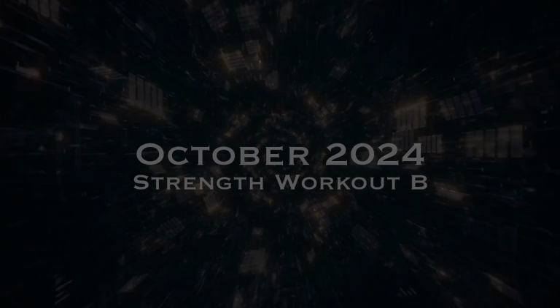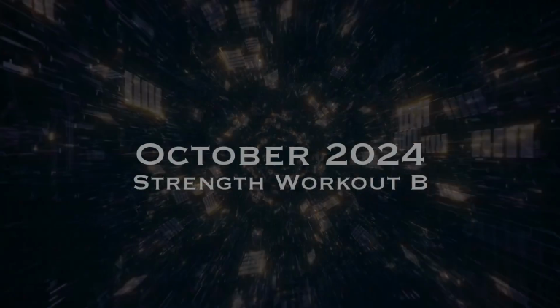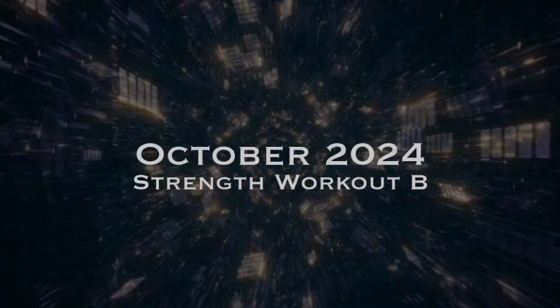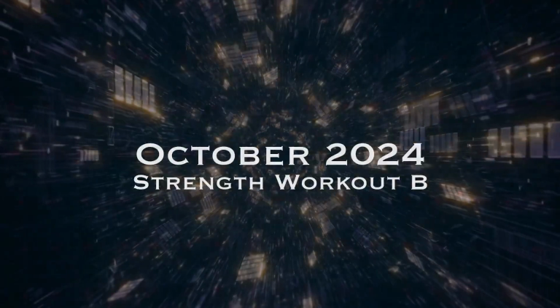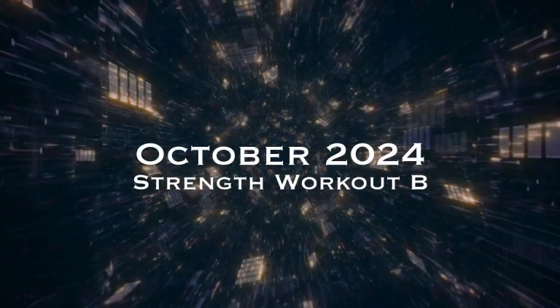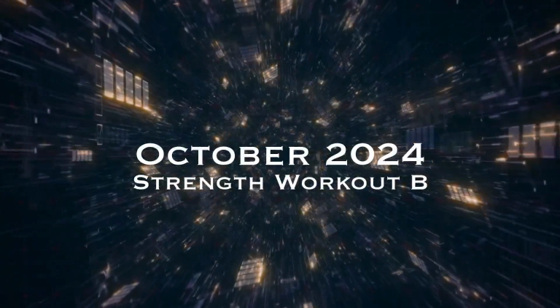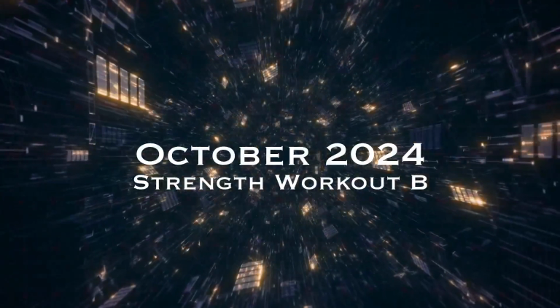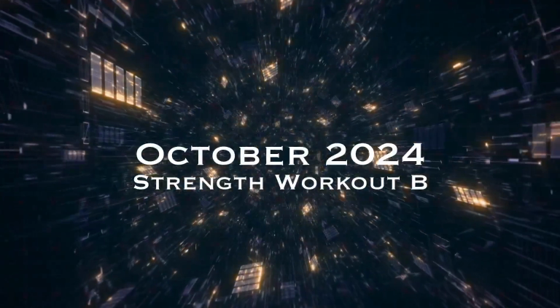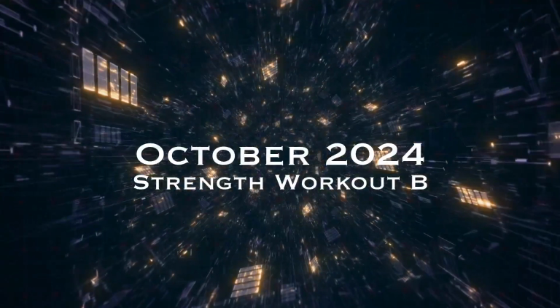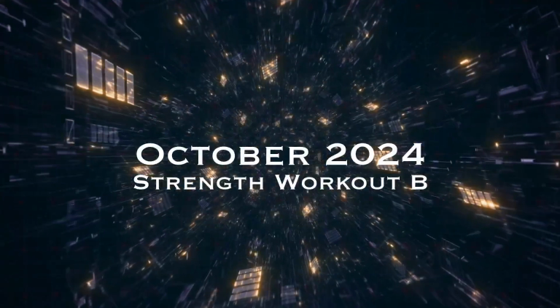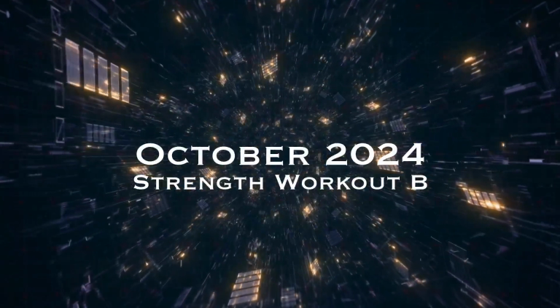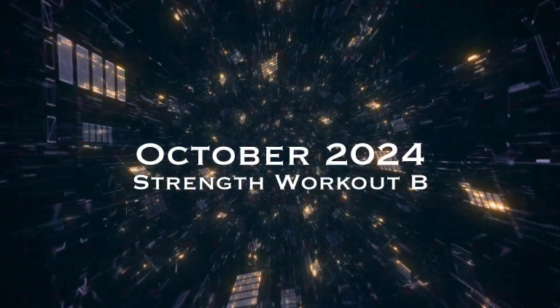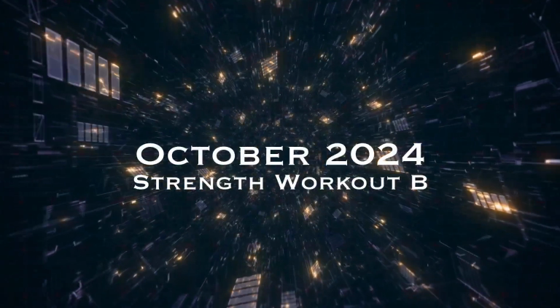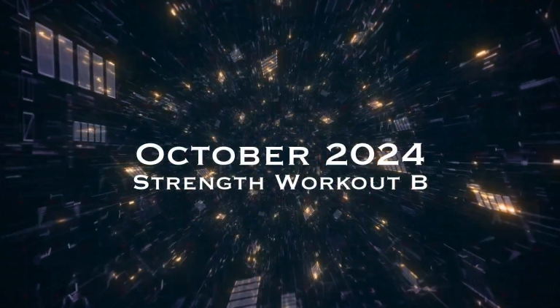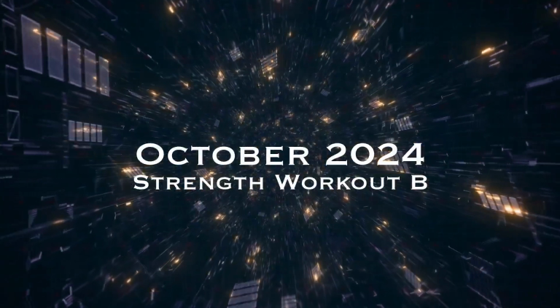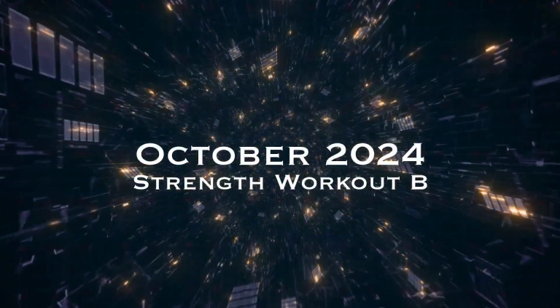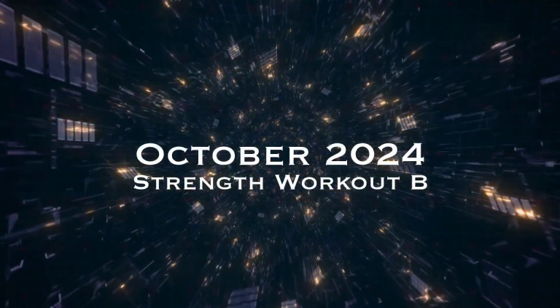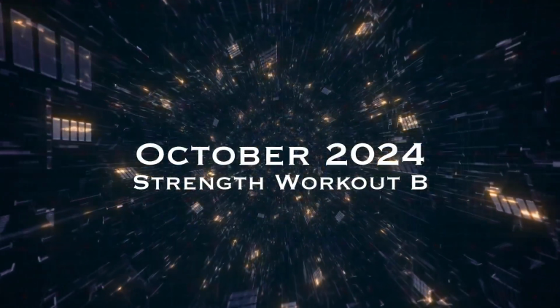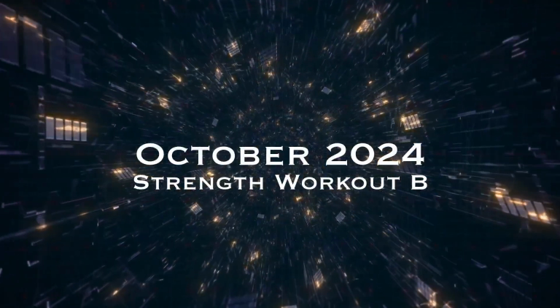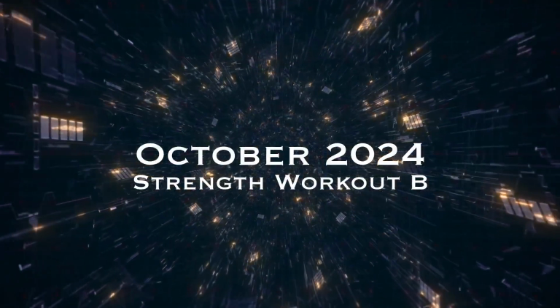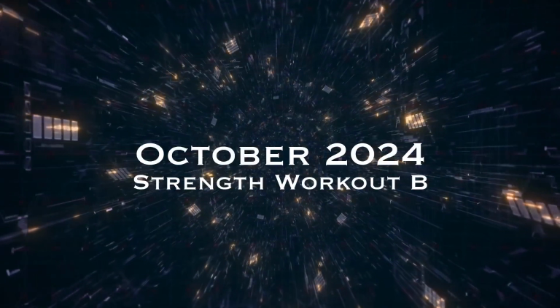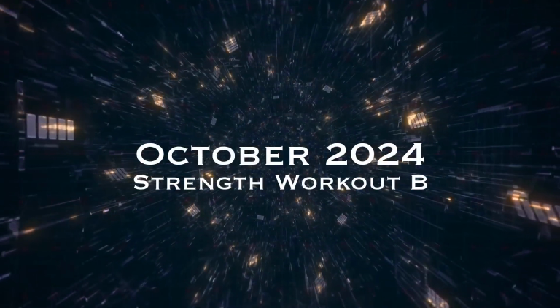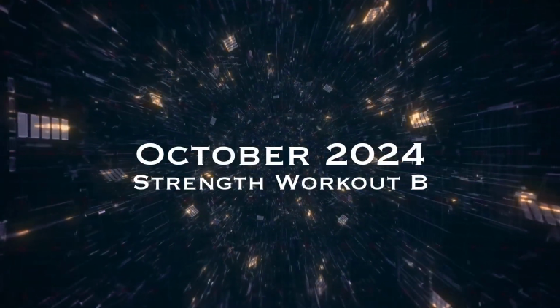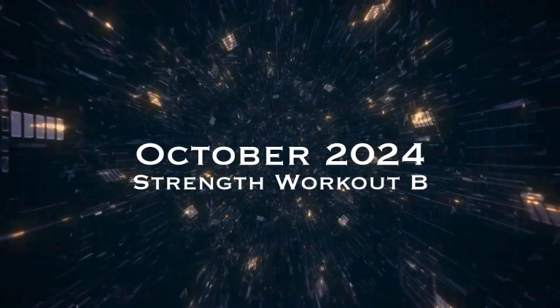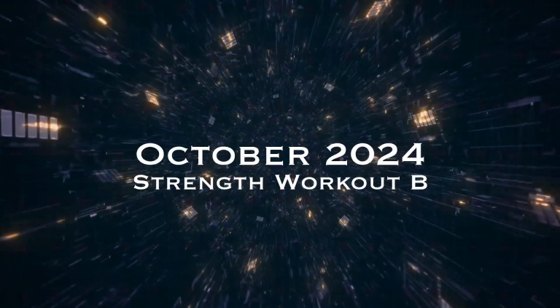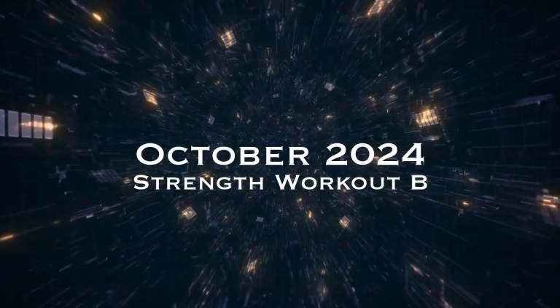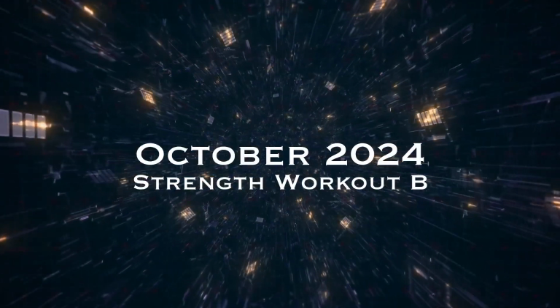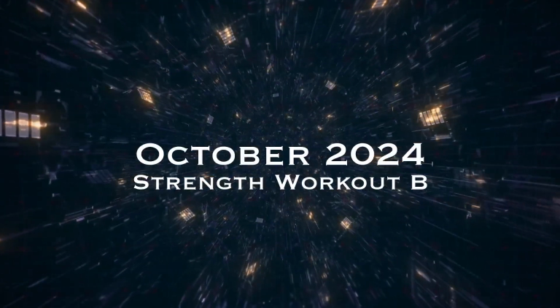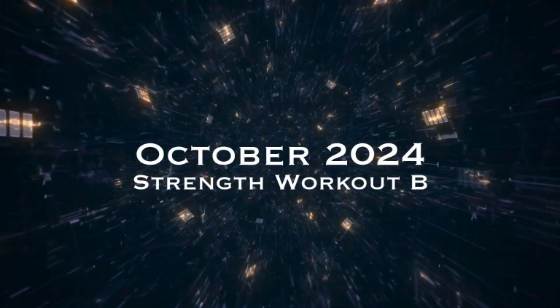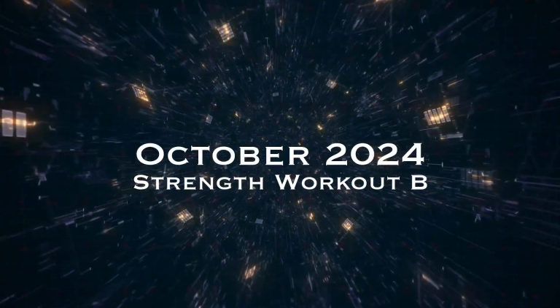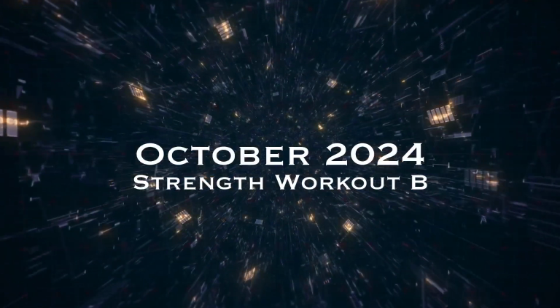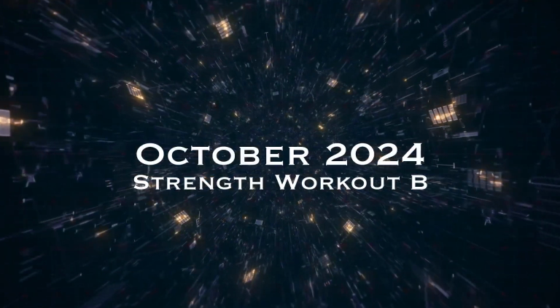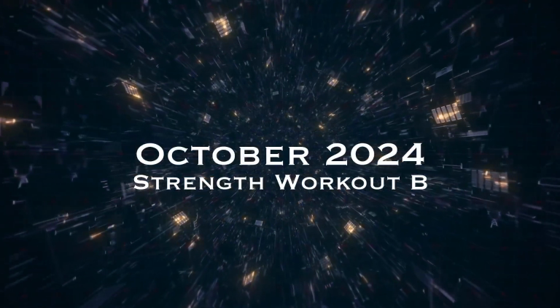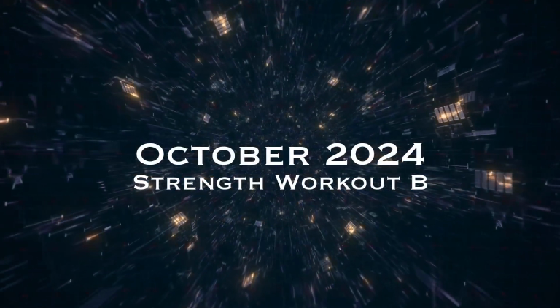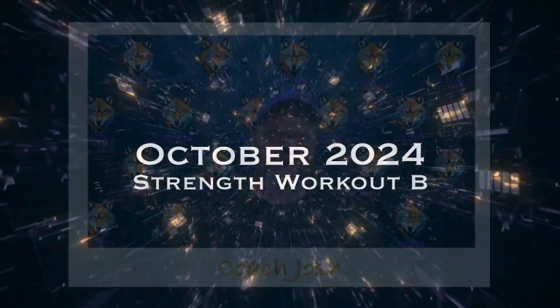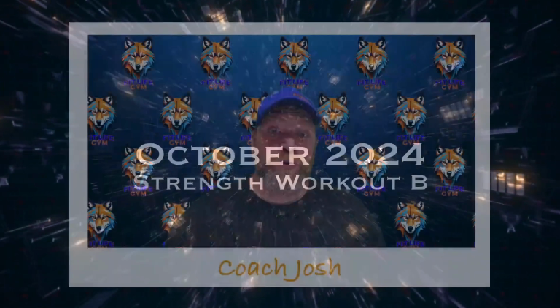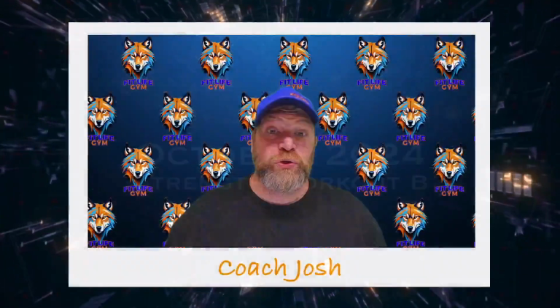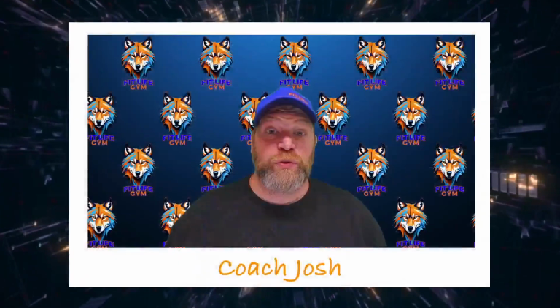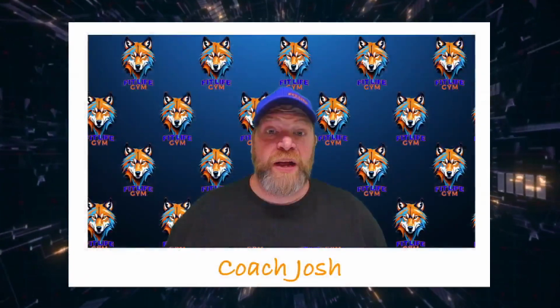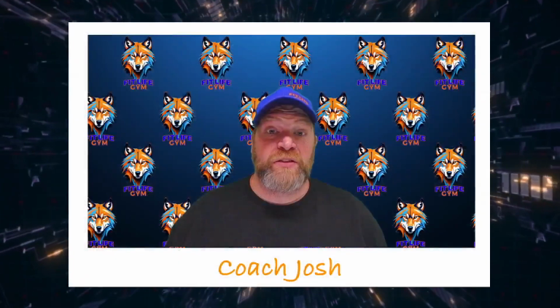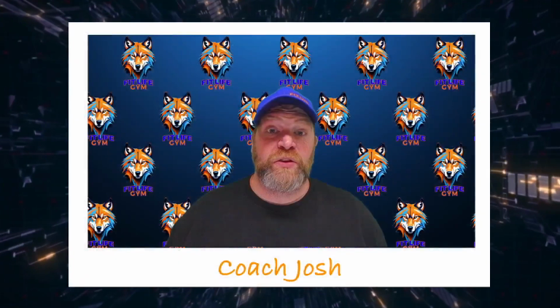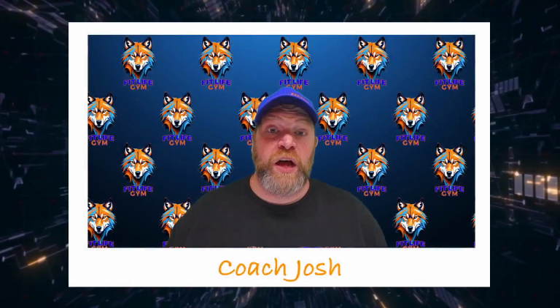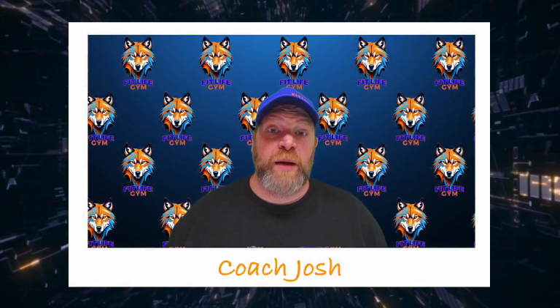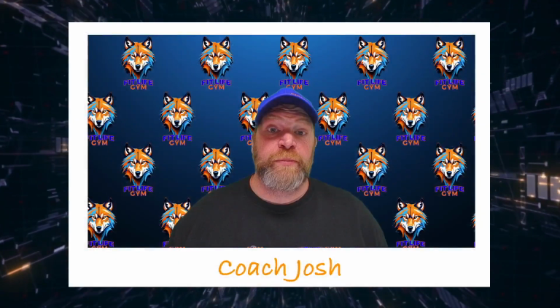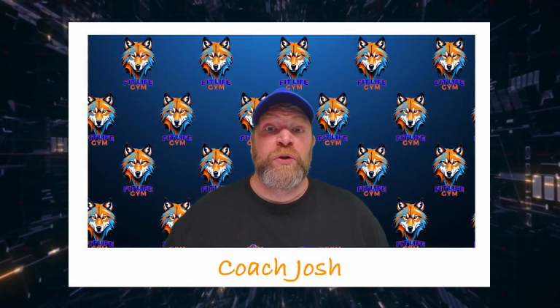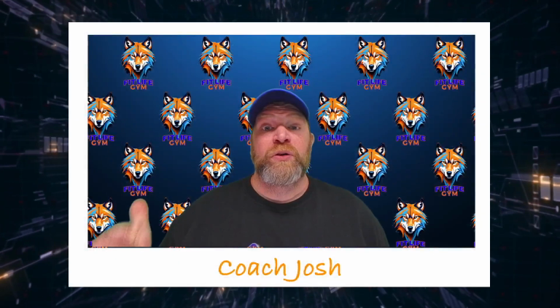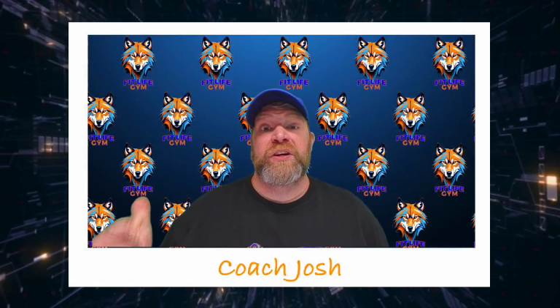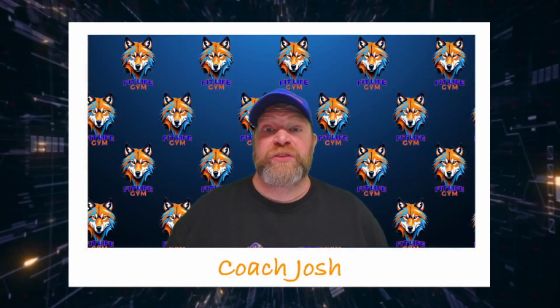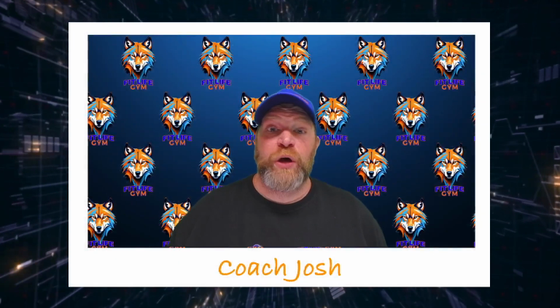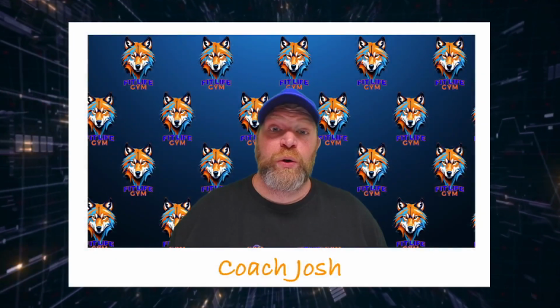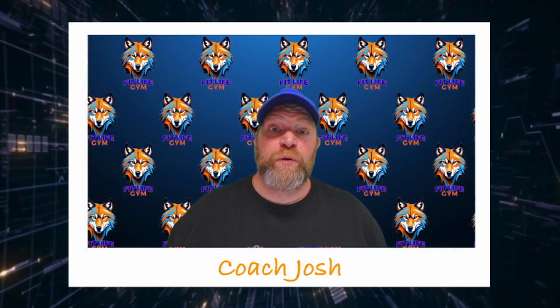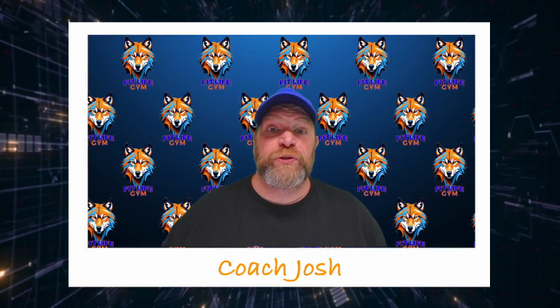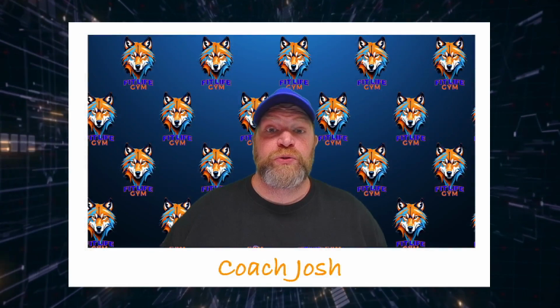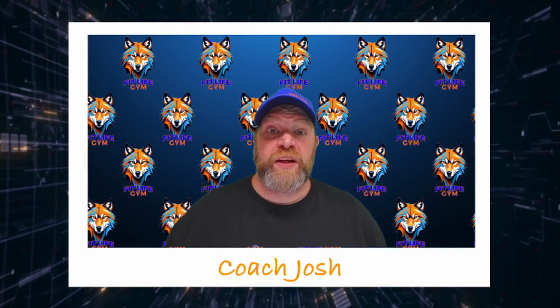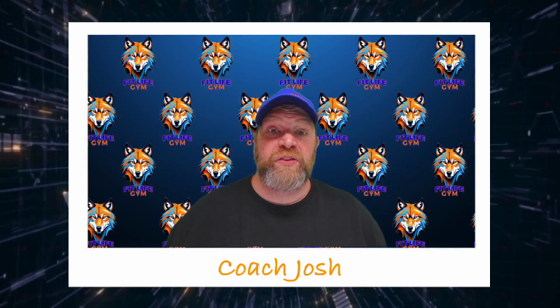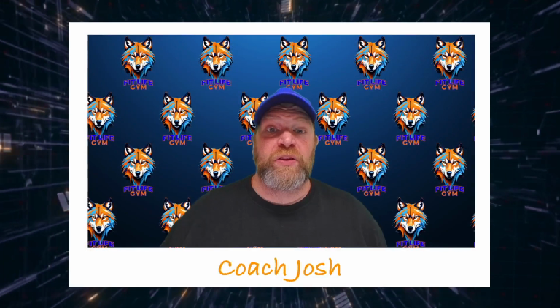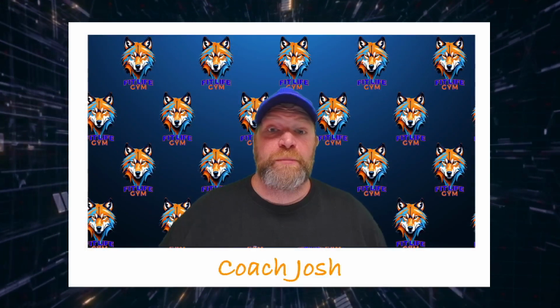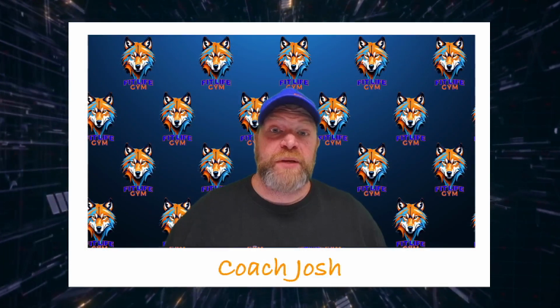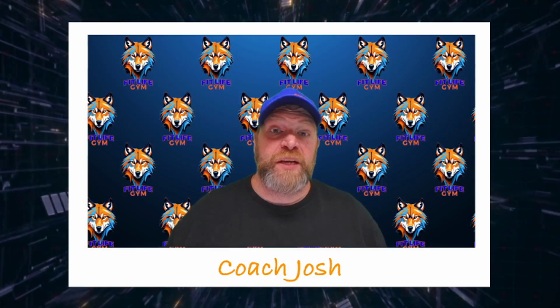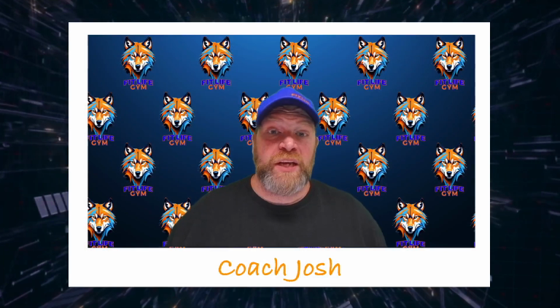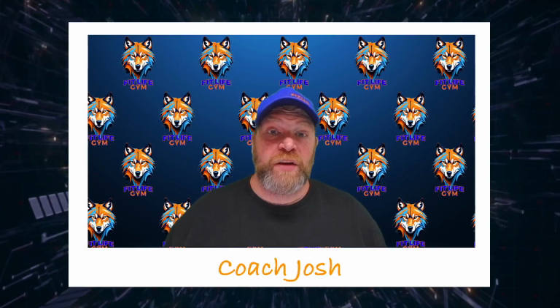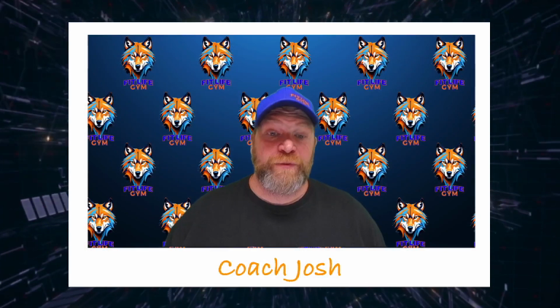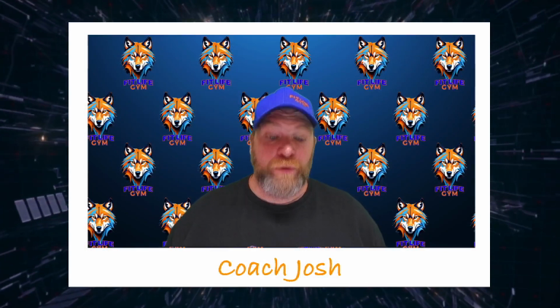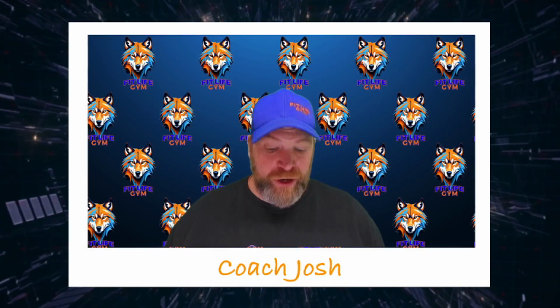Hey, what's up FitFam? So it's October, ready for a new Strength Club. Let's go over Strength Club B here for you.